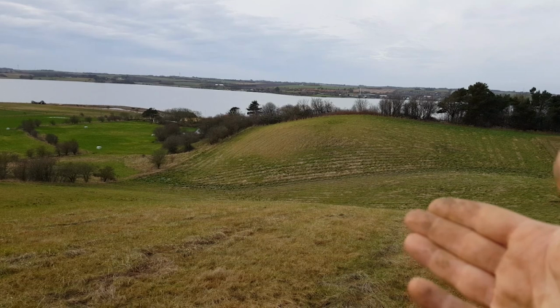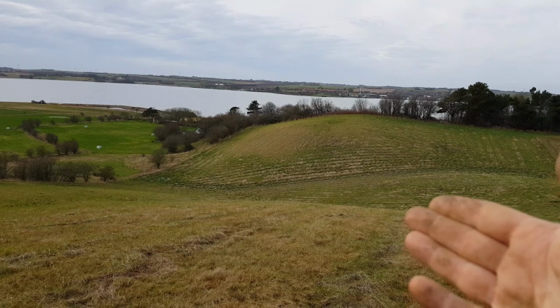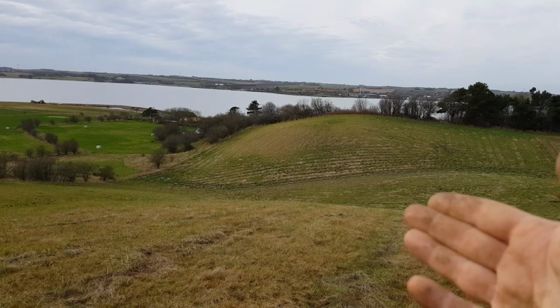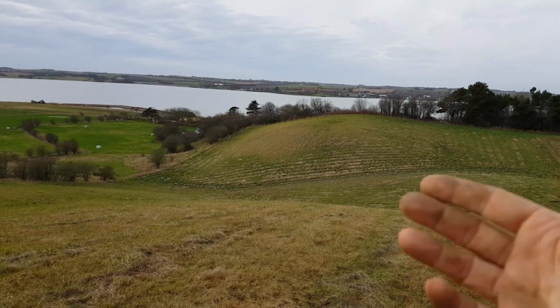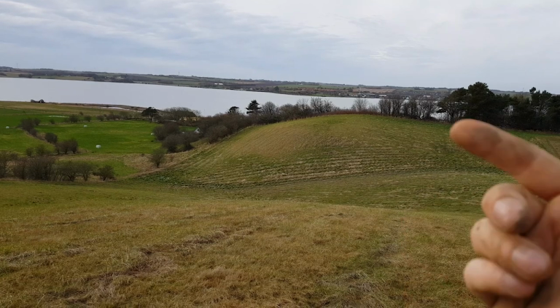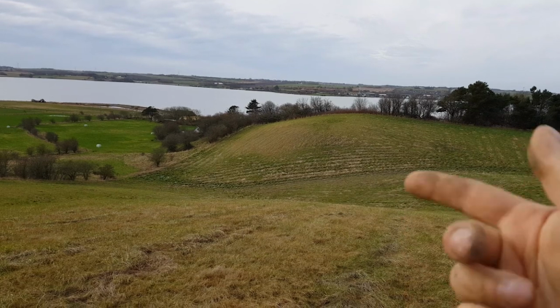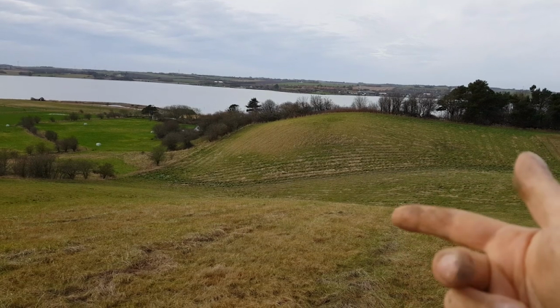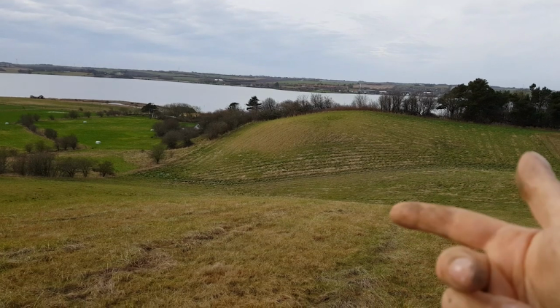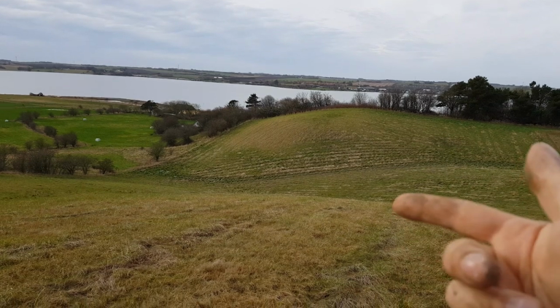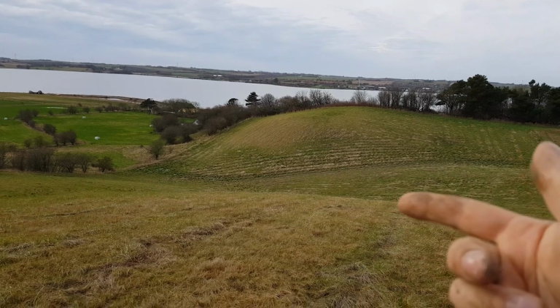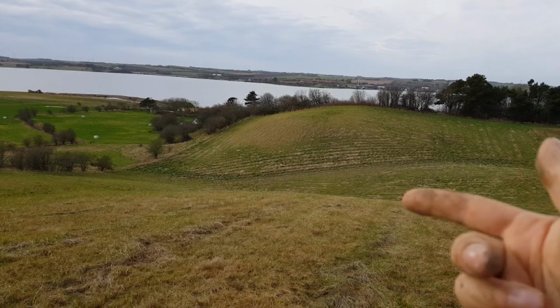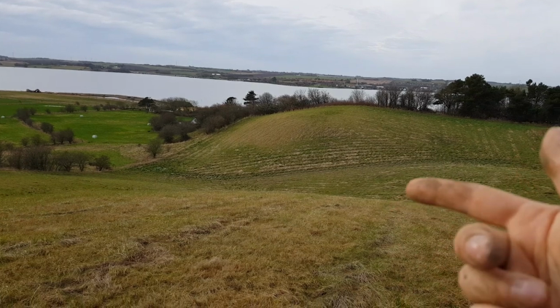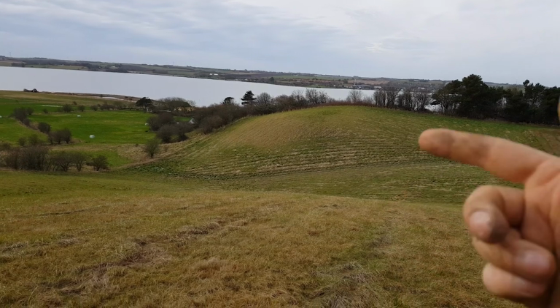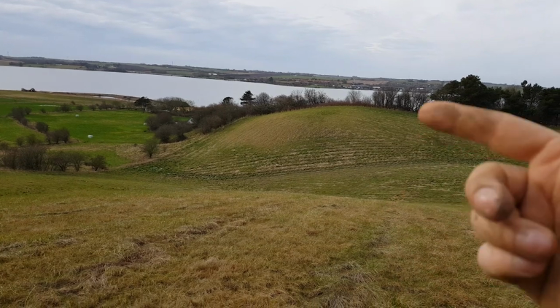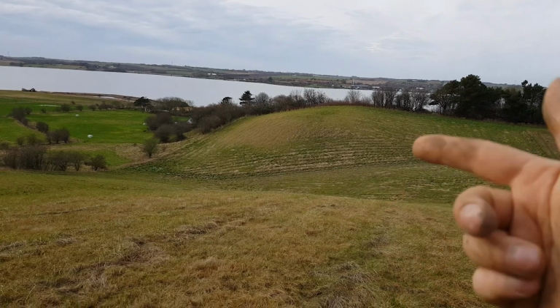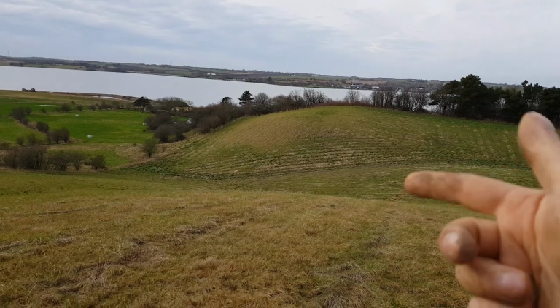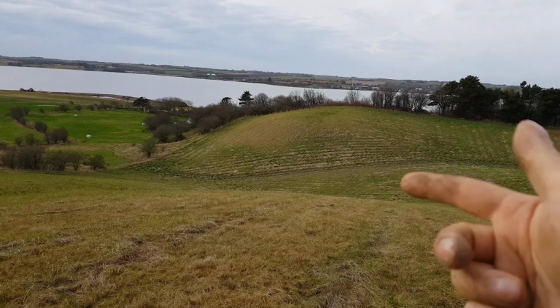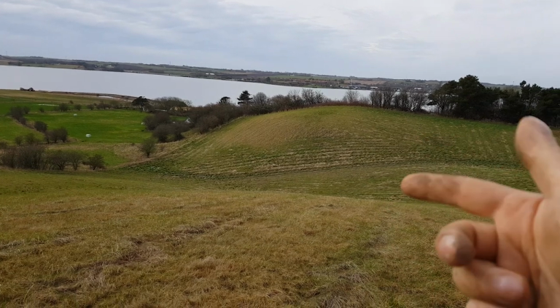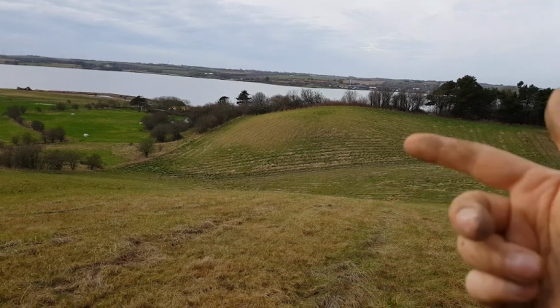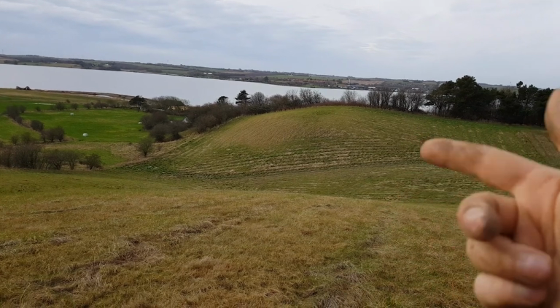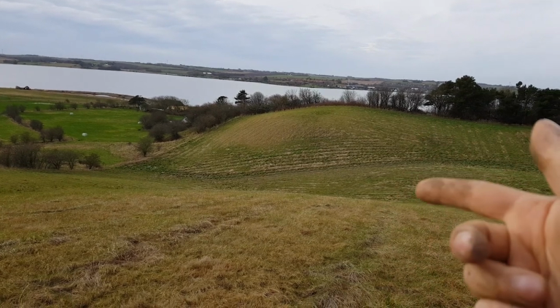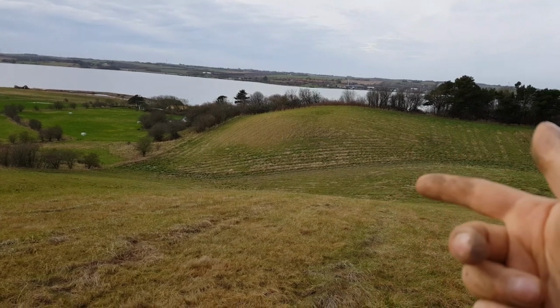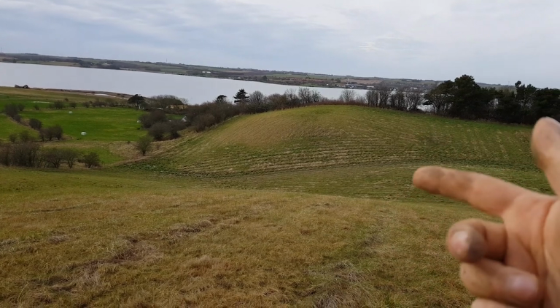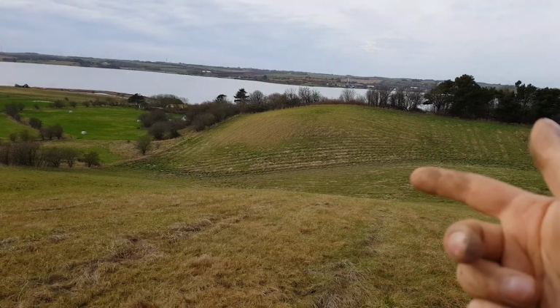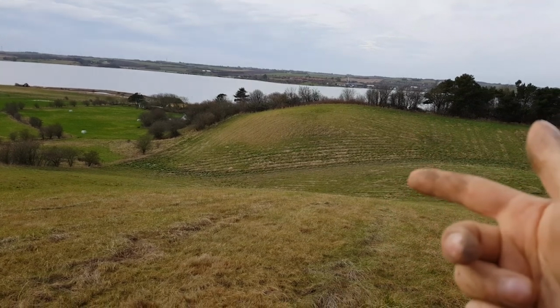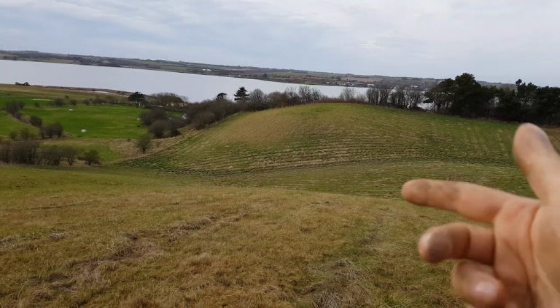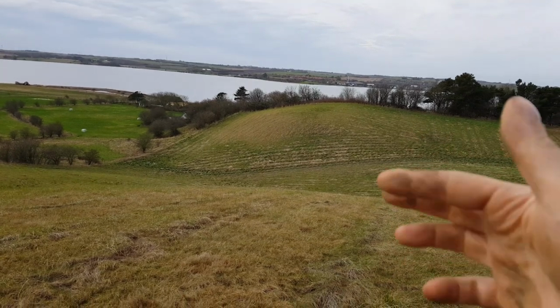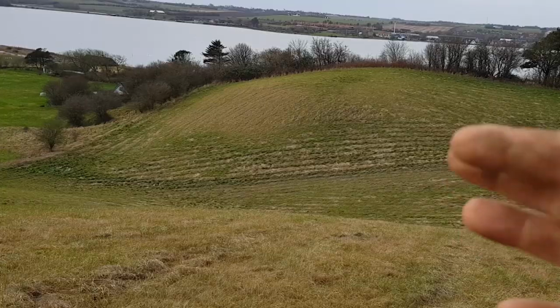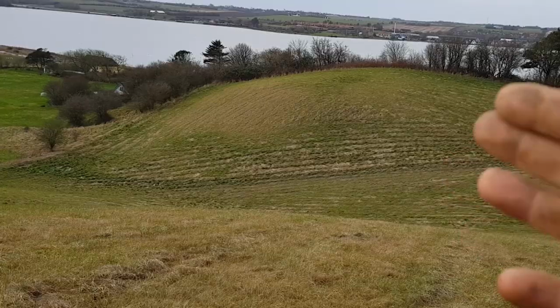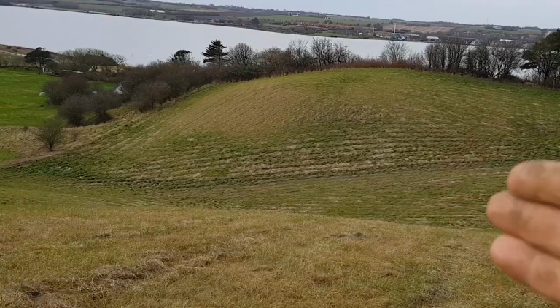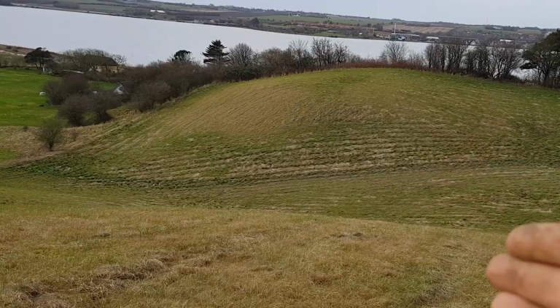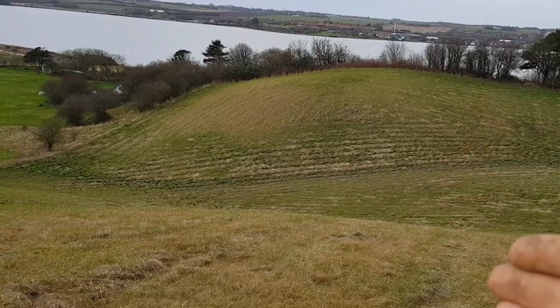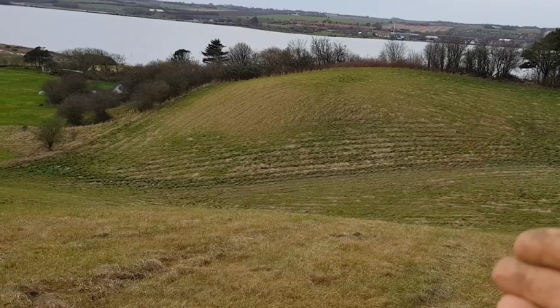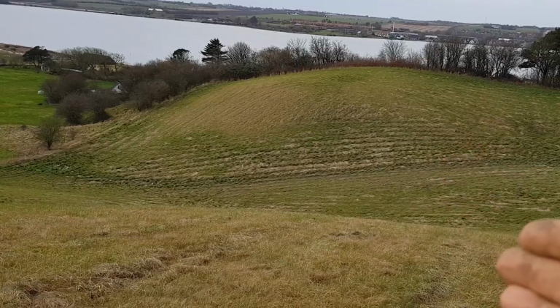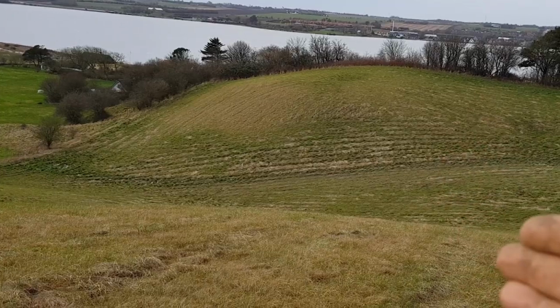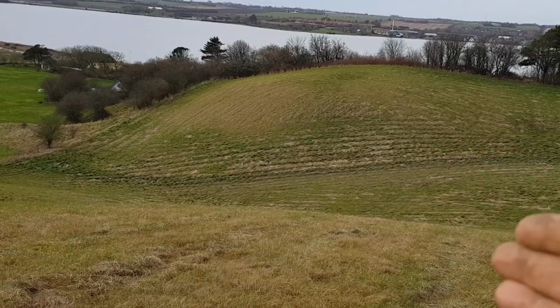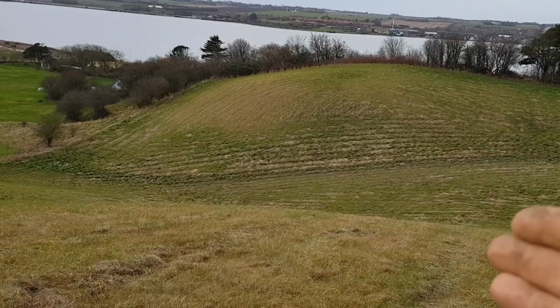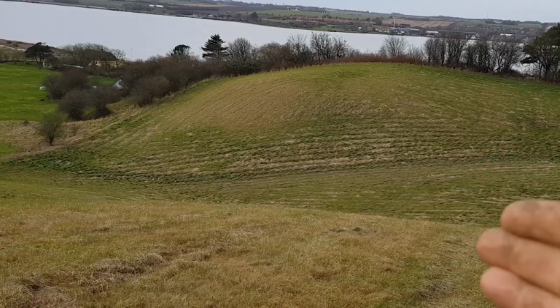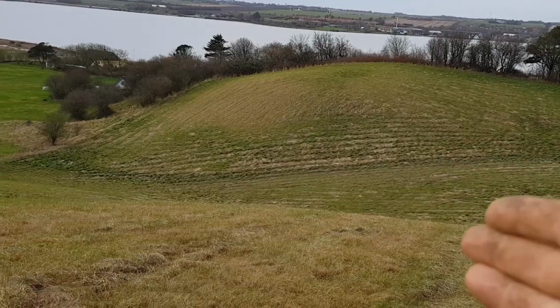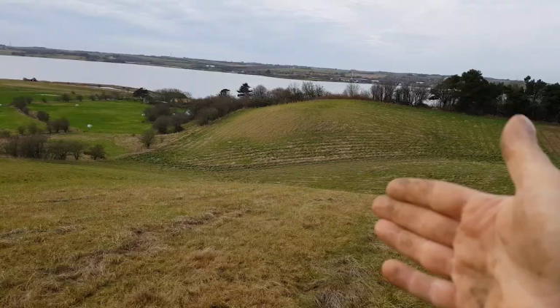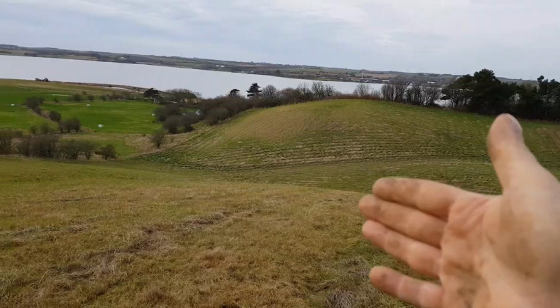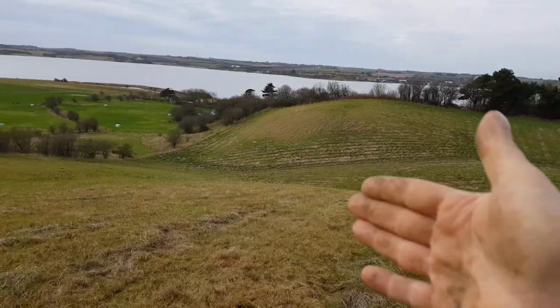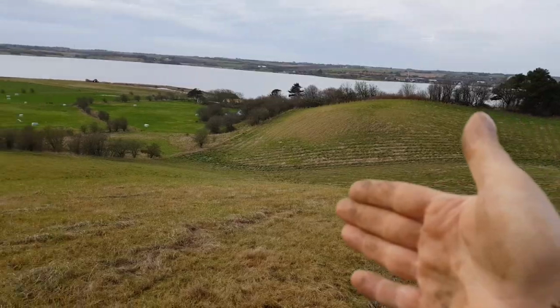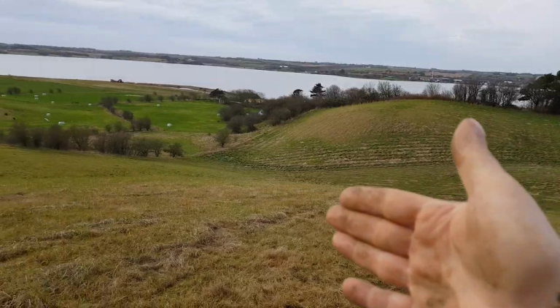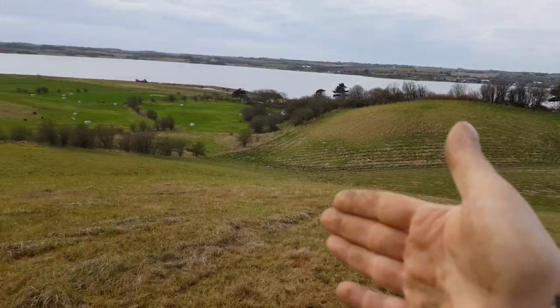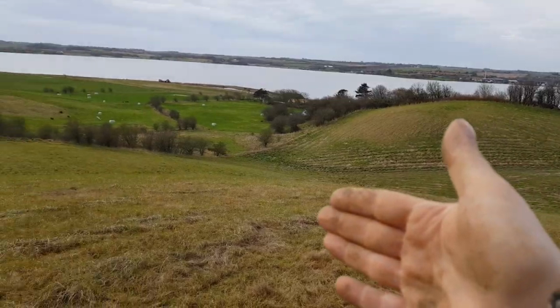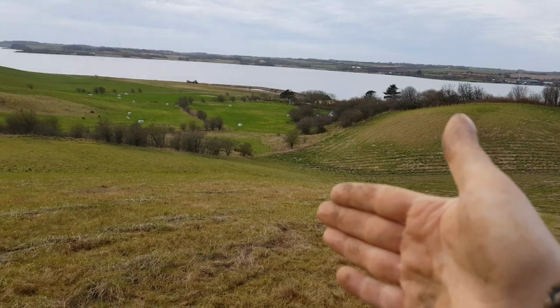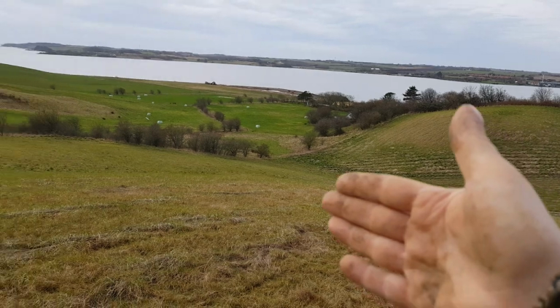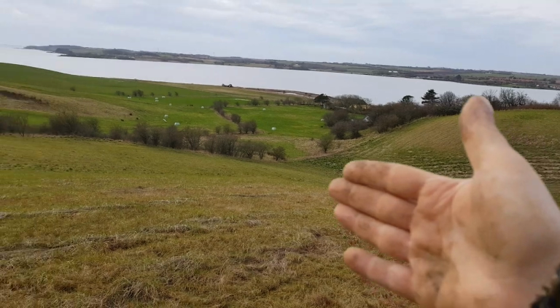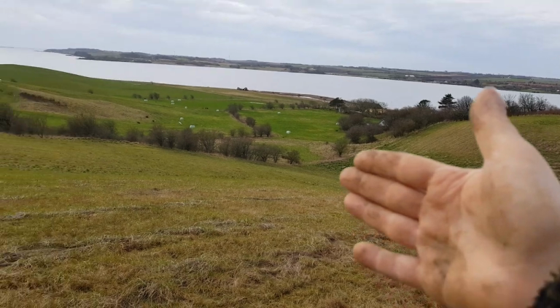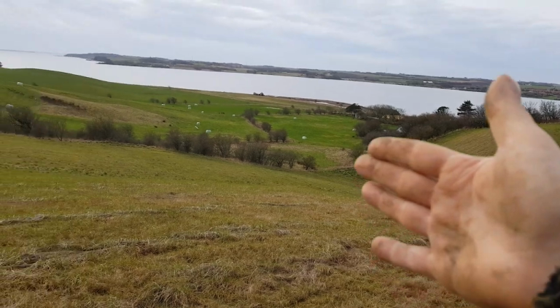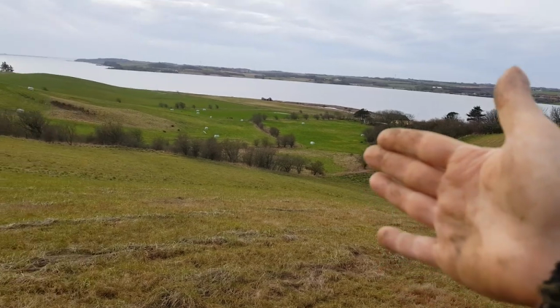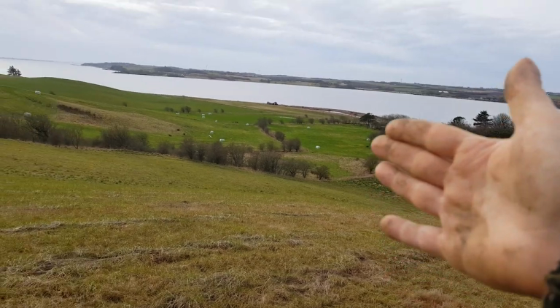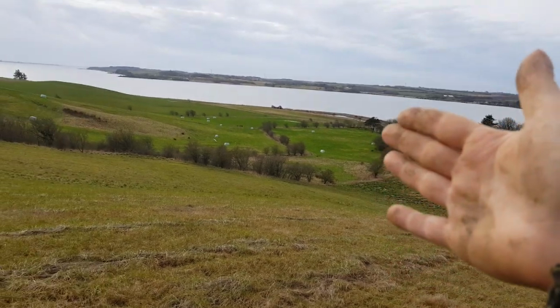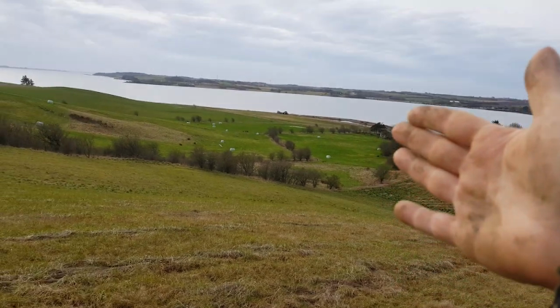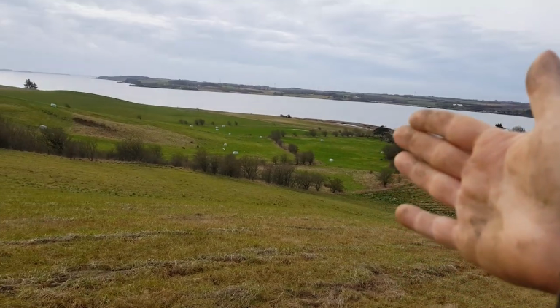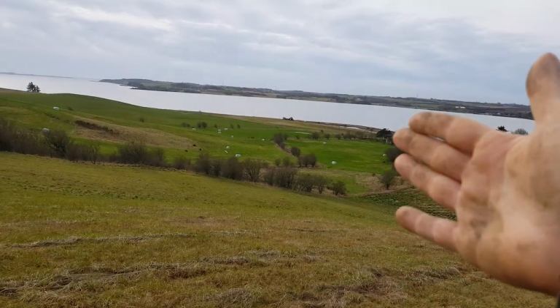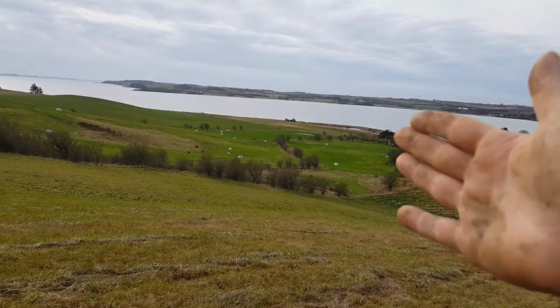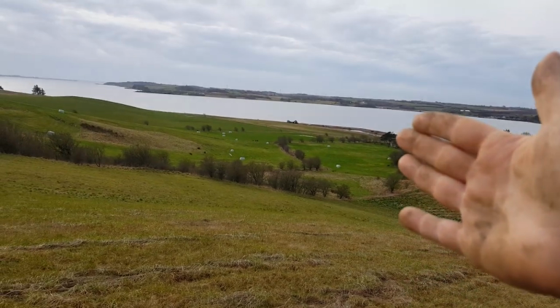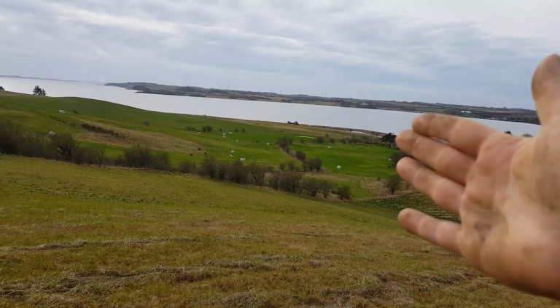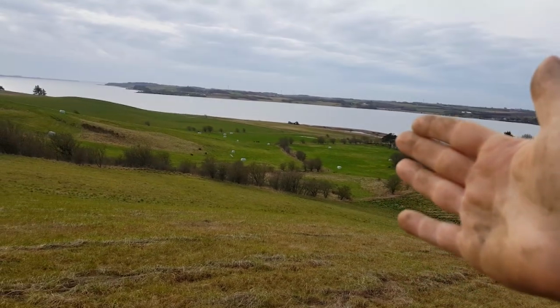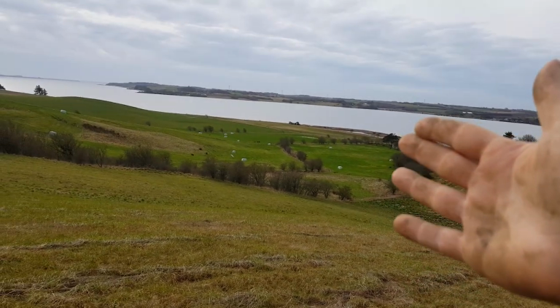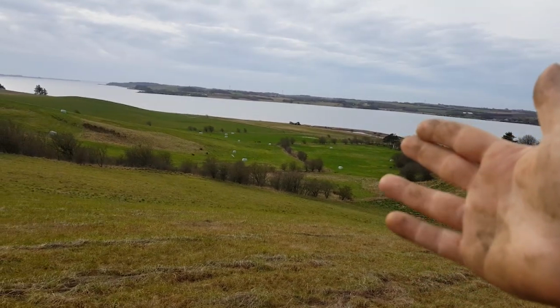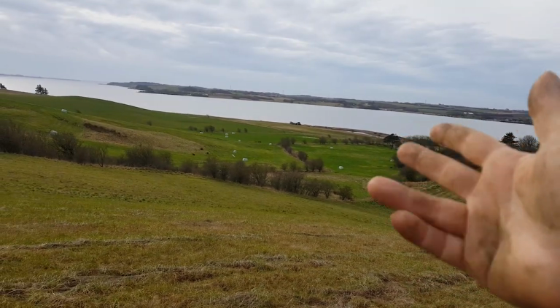It's a perfect place for a Viking shipyard. Imagine building a ship there, dragging it out to the sea.